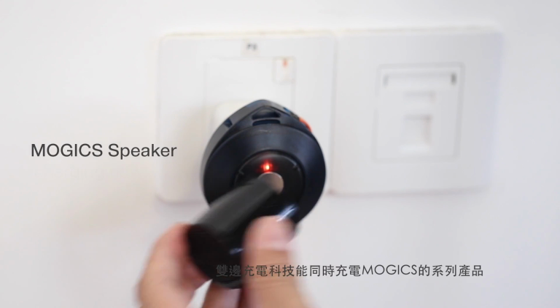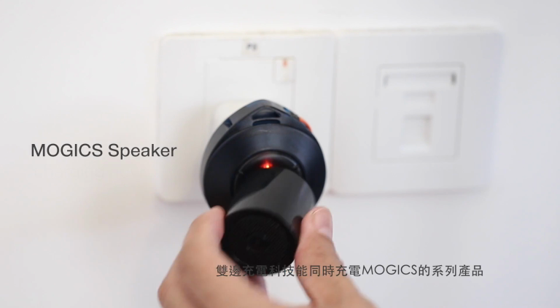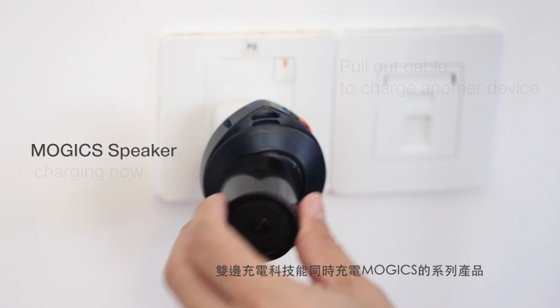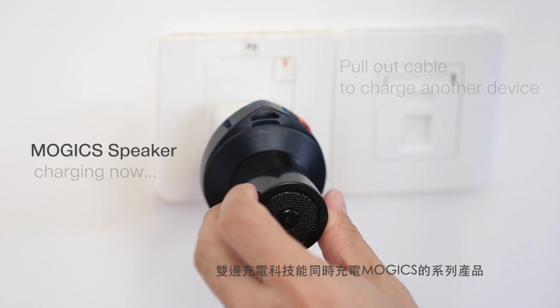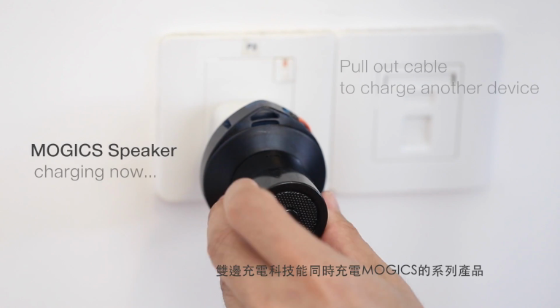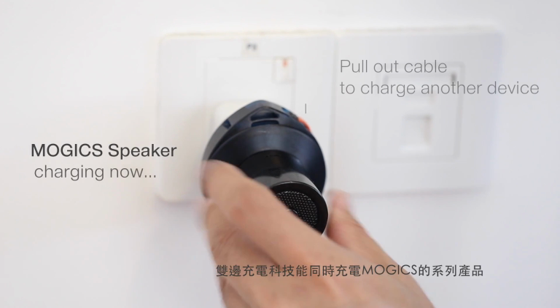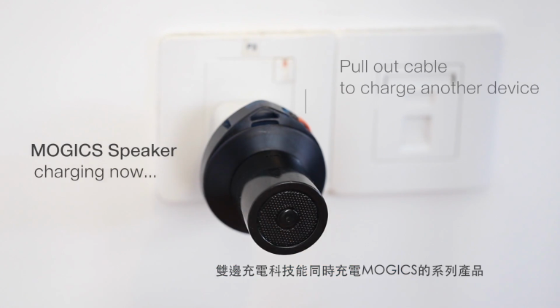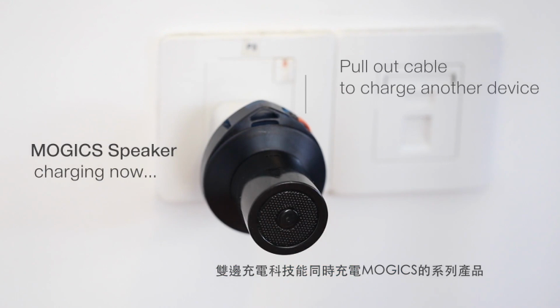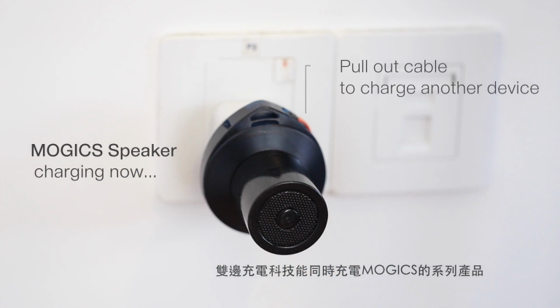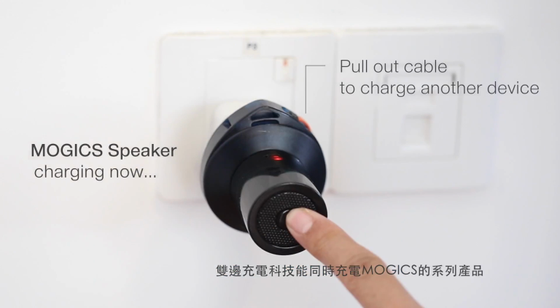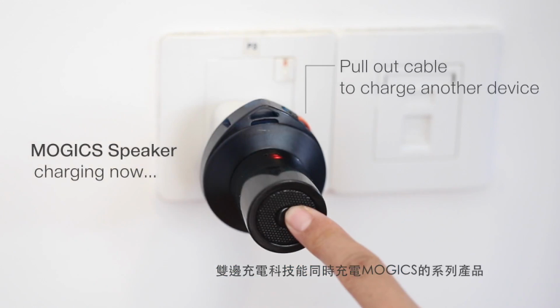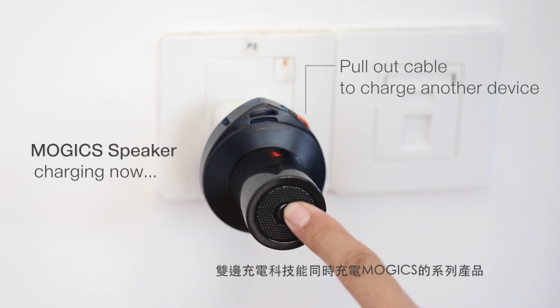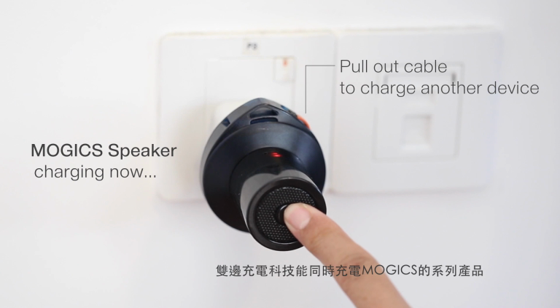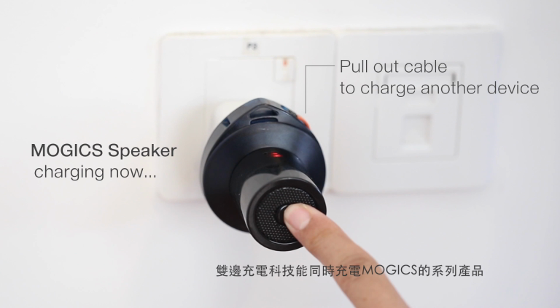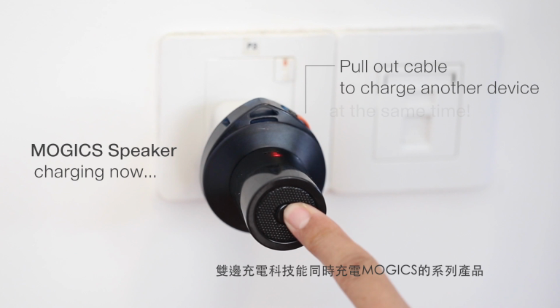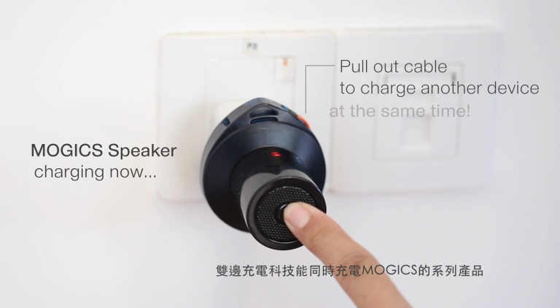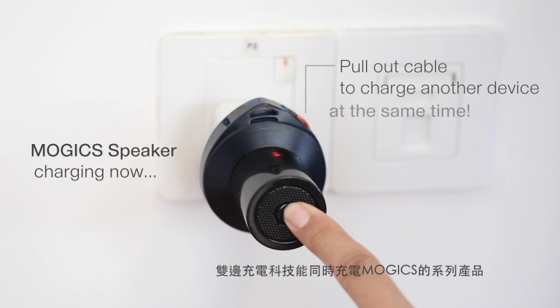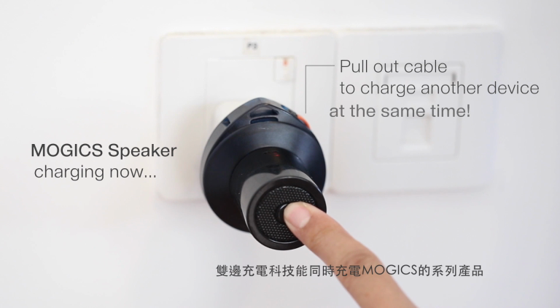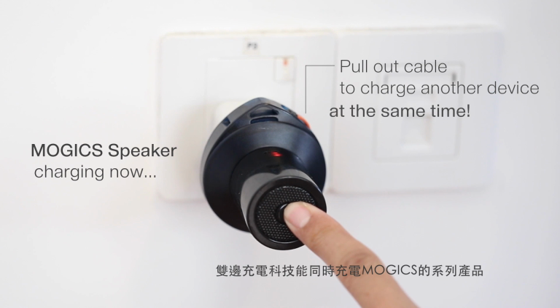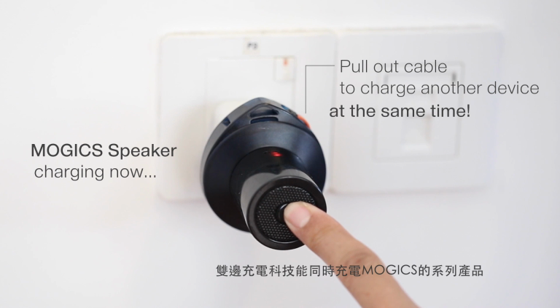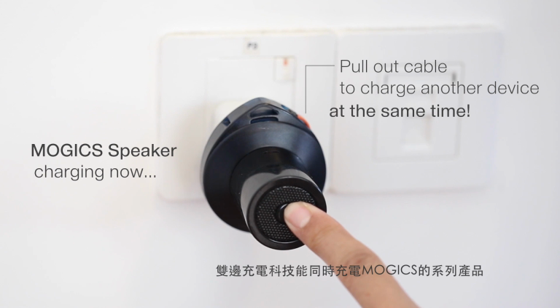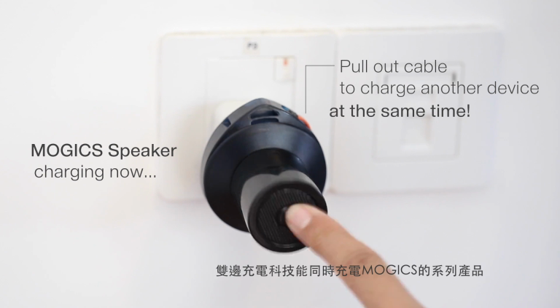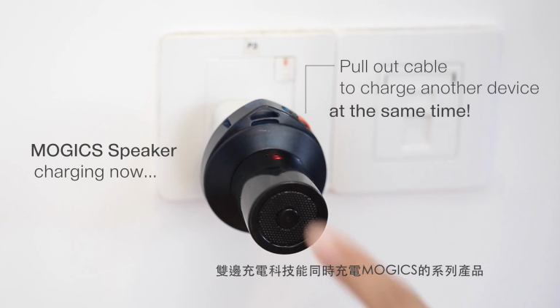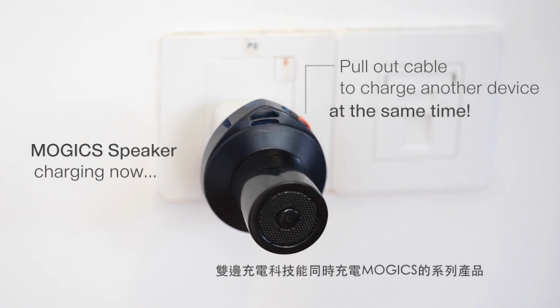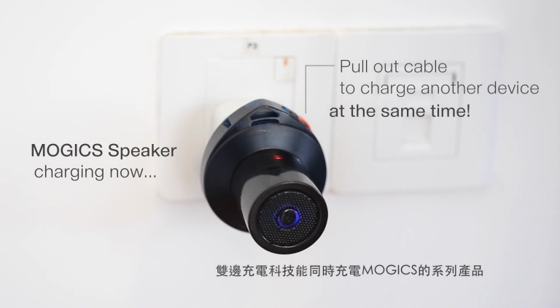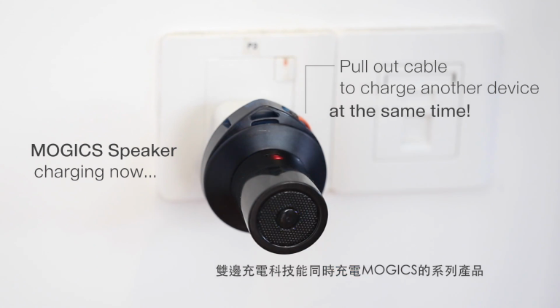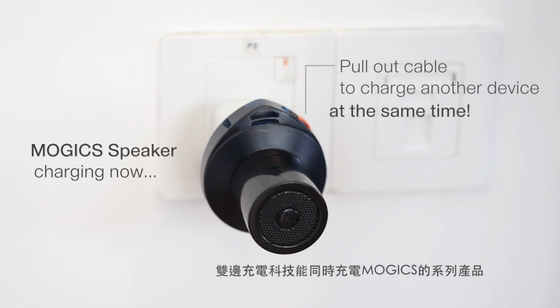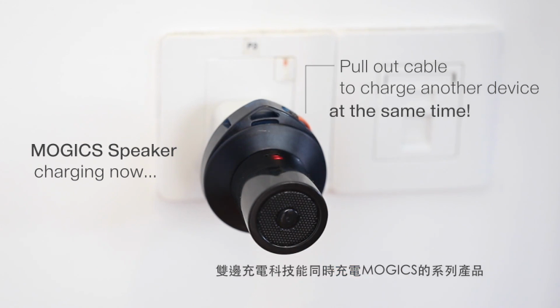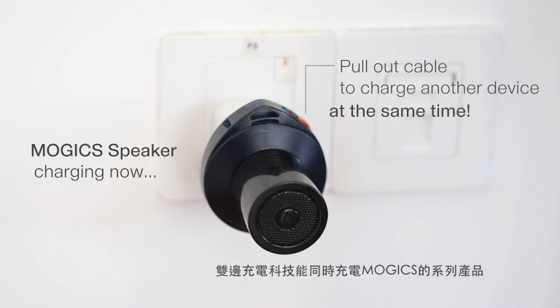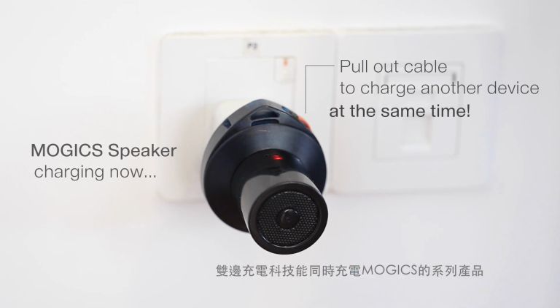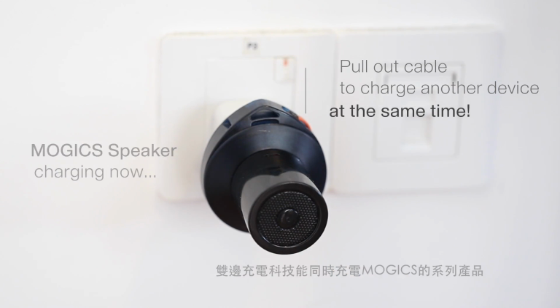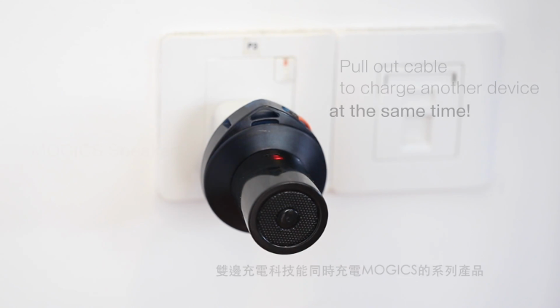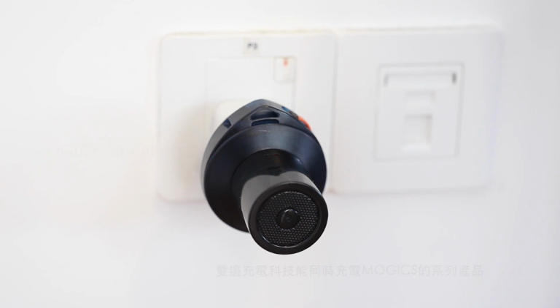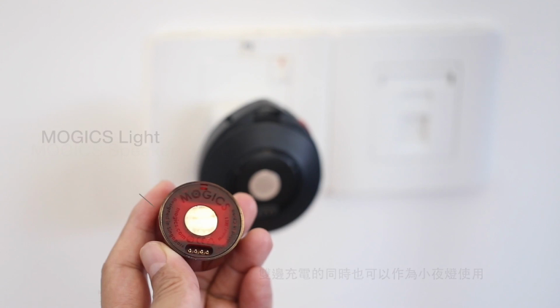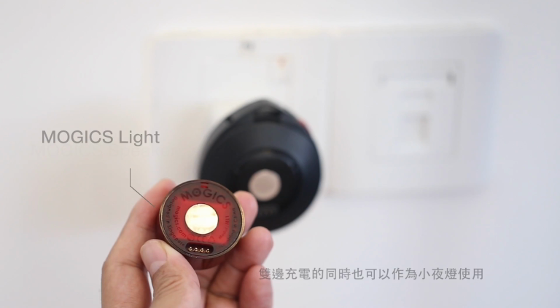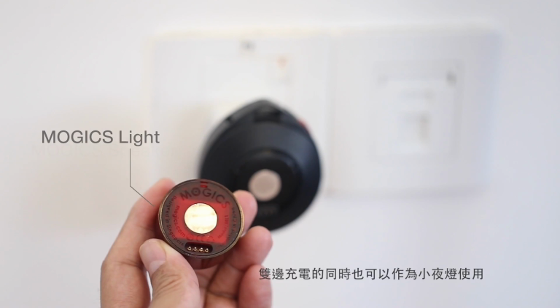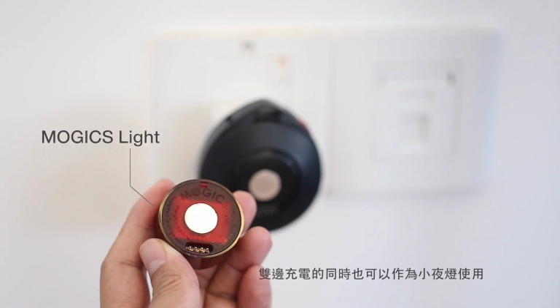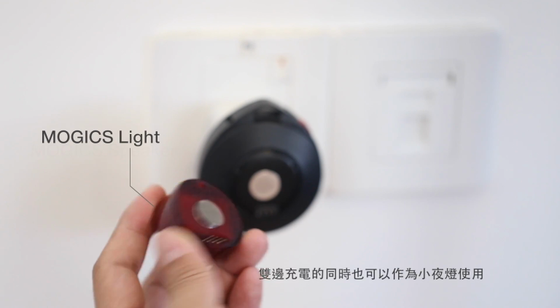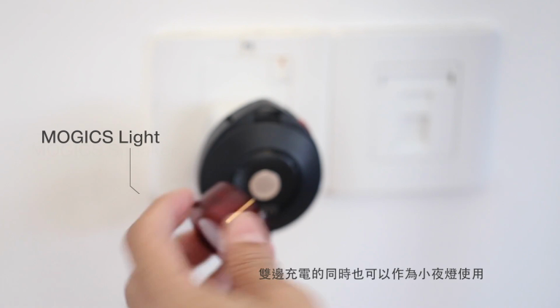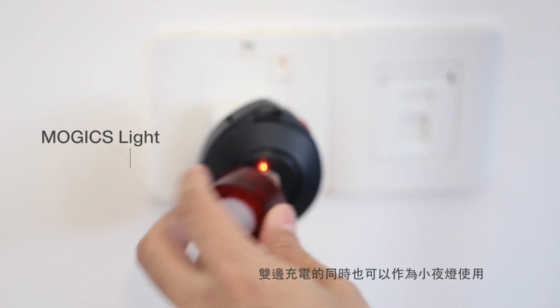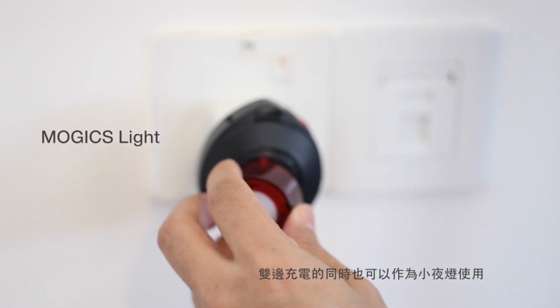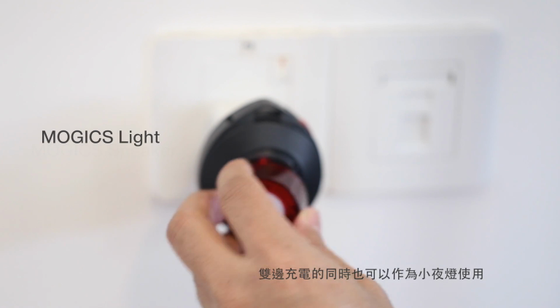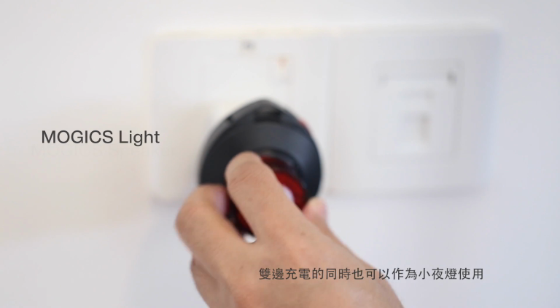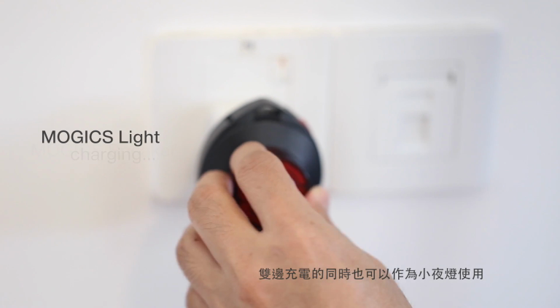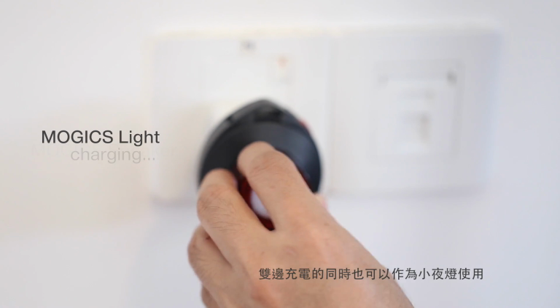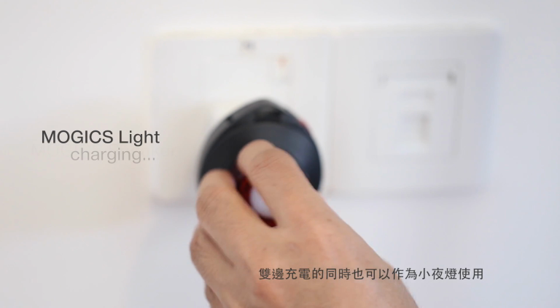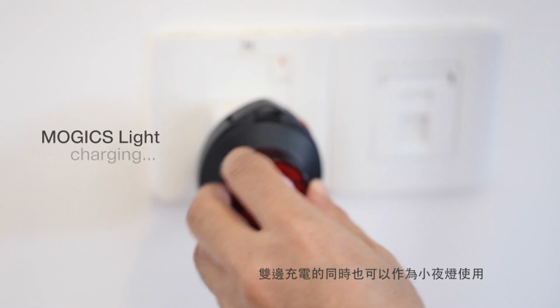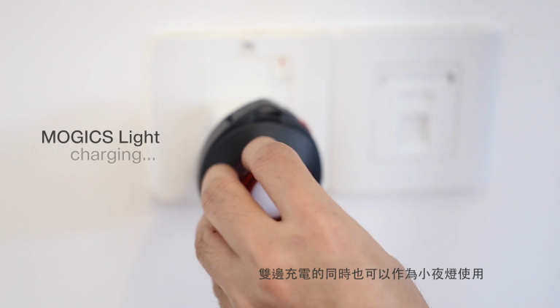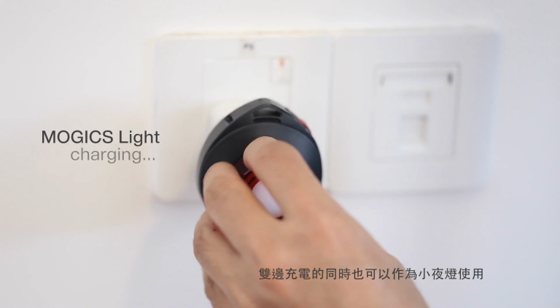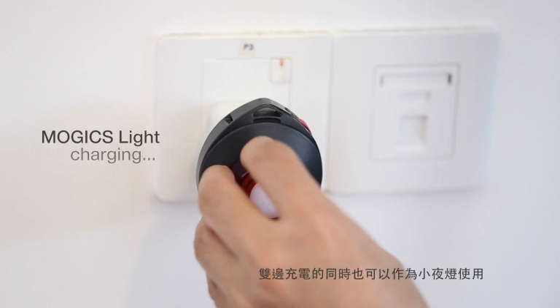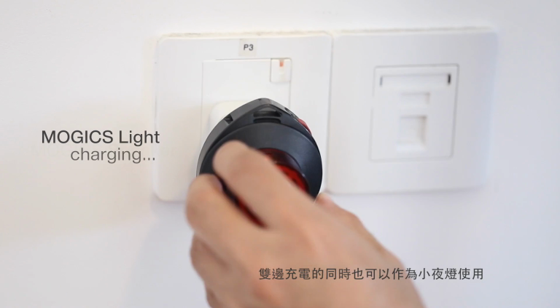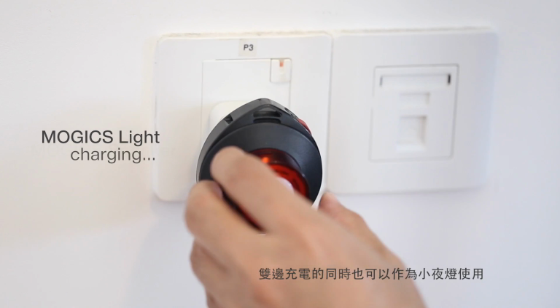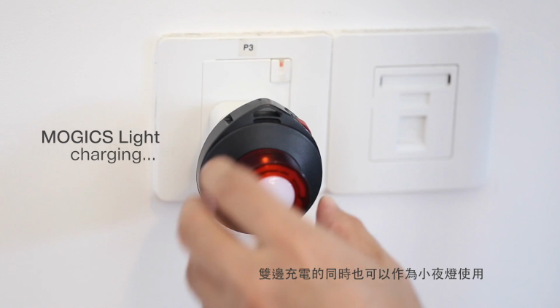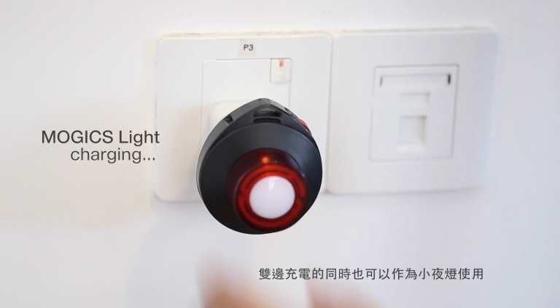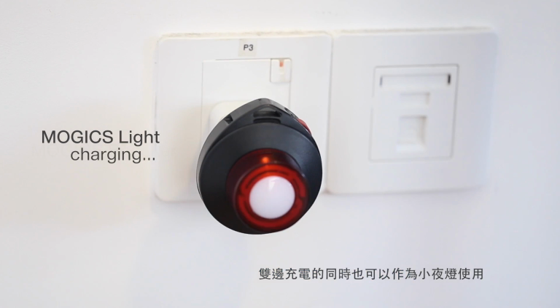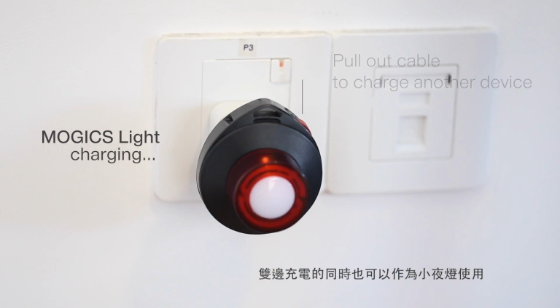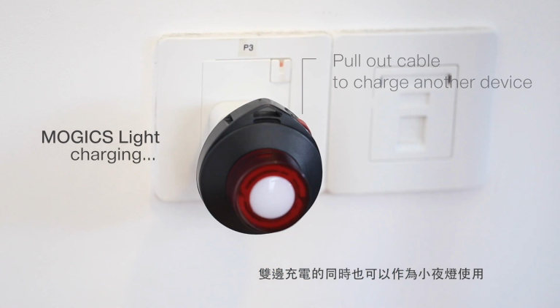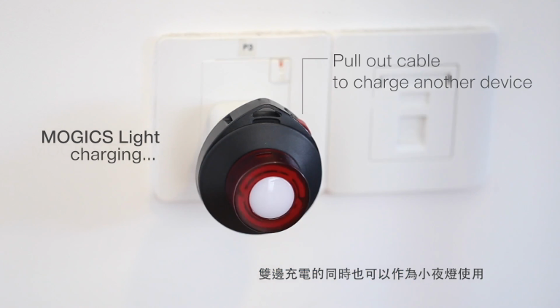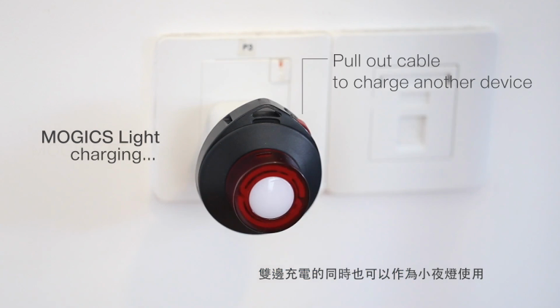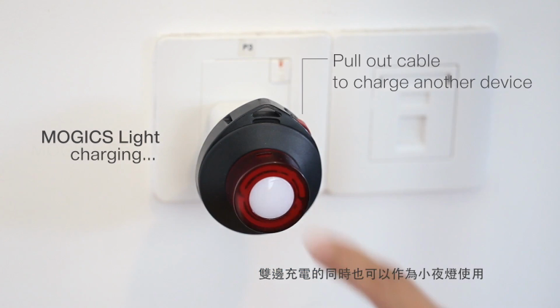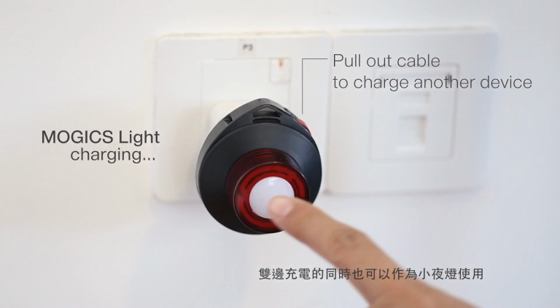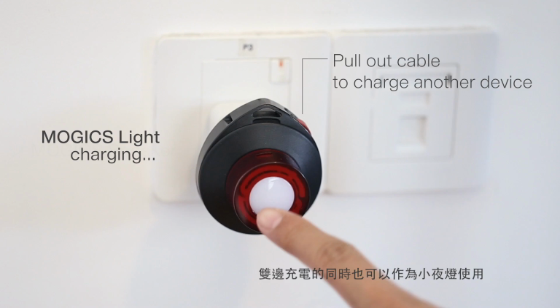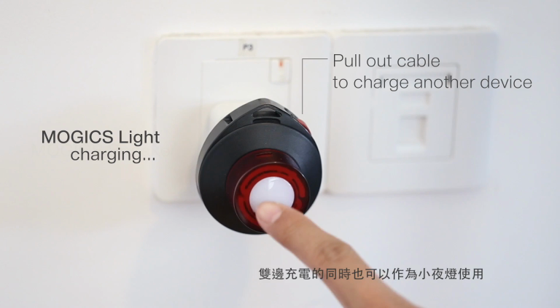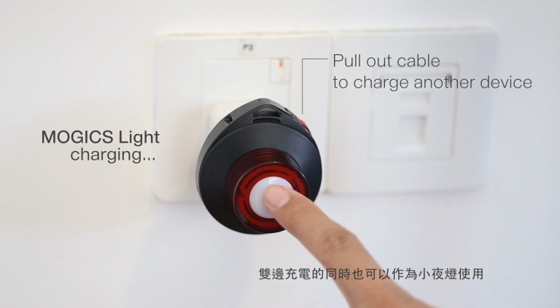At Mojix, we've developed a dual charge technology for you to charge both your device and your Mojix at the same time.